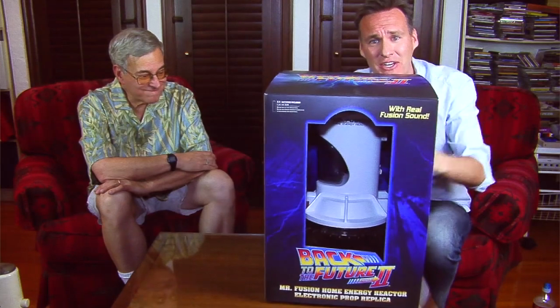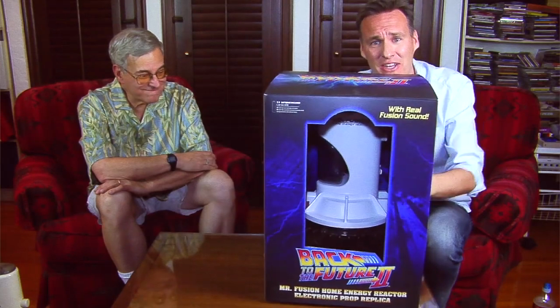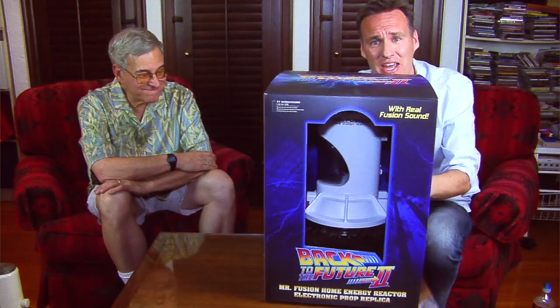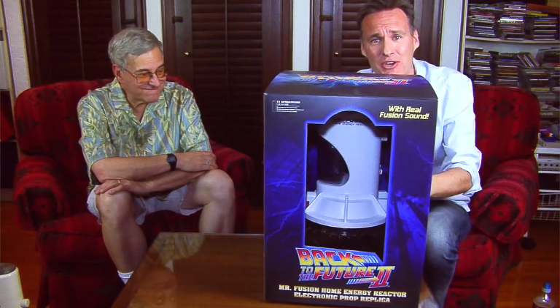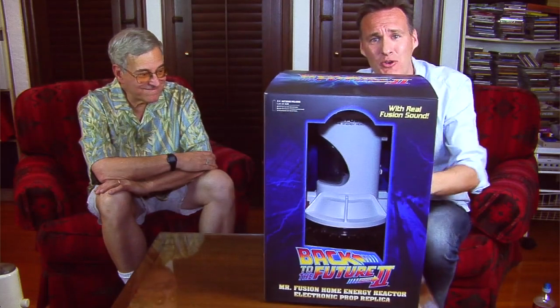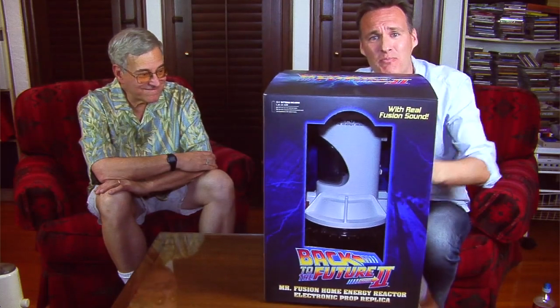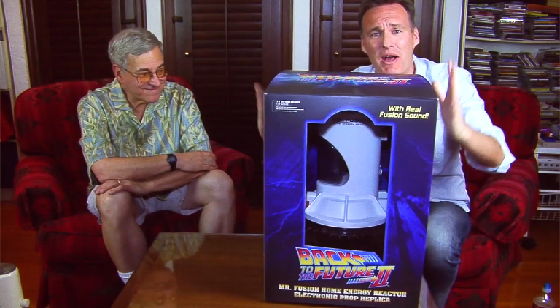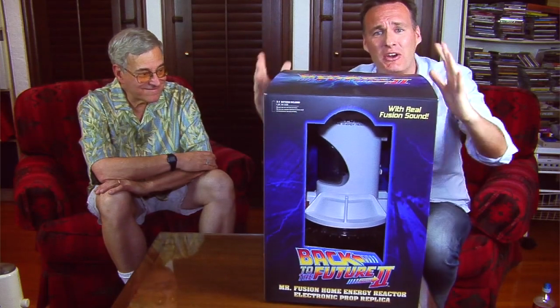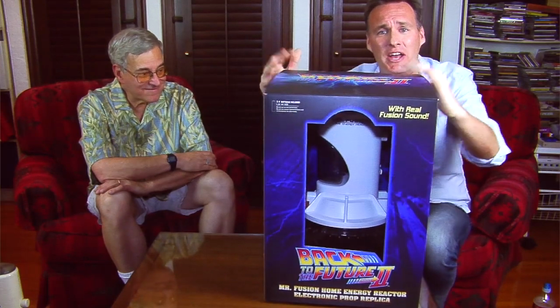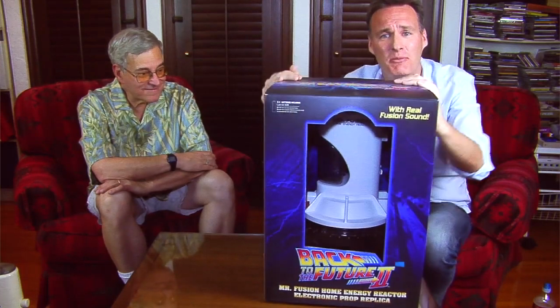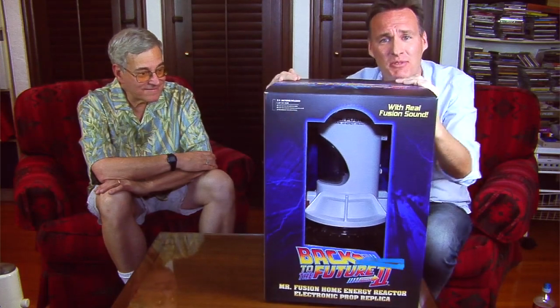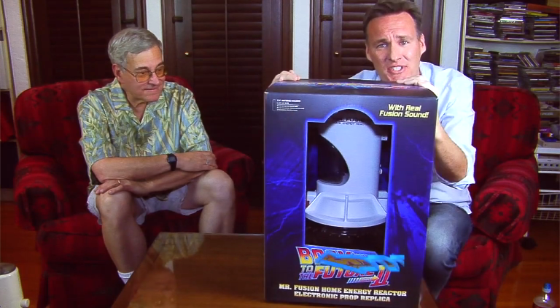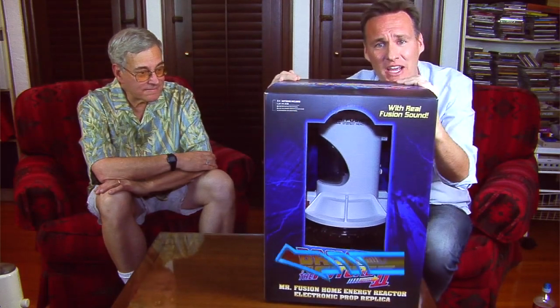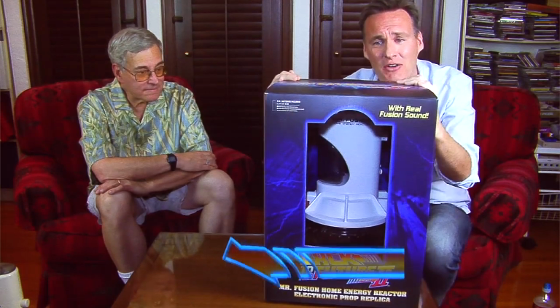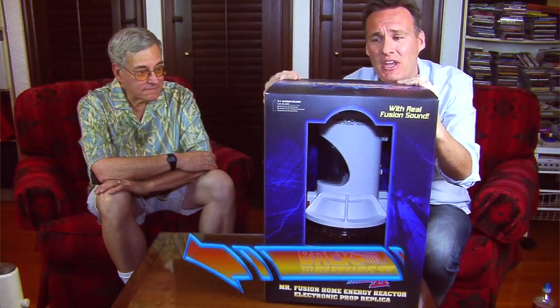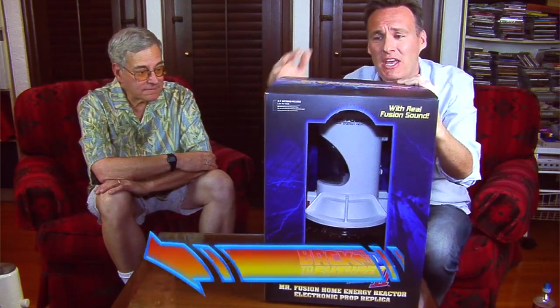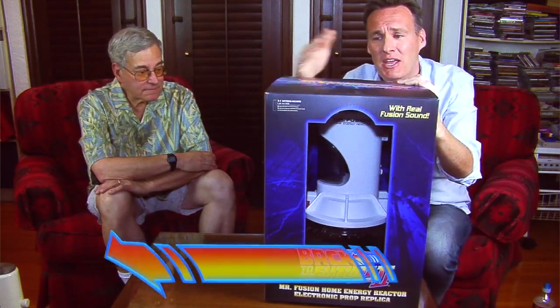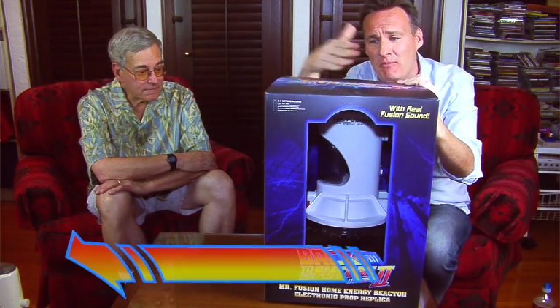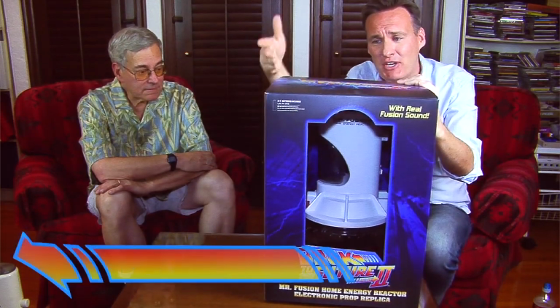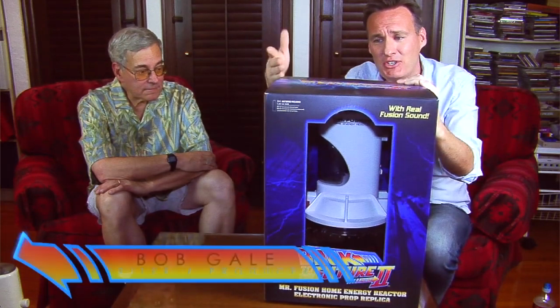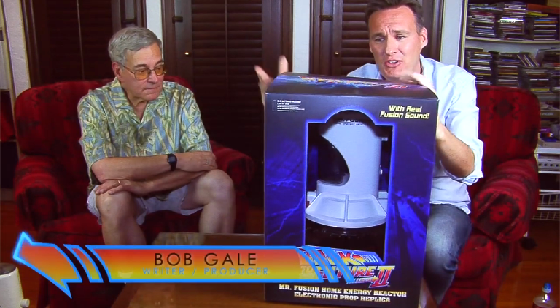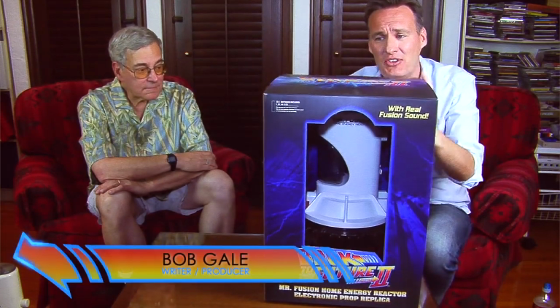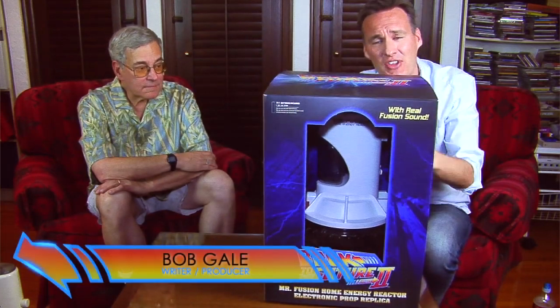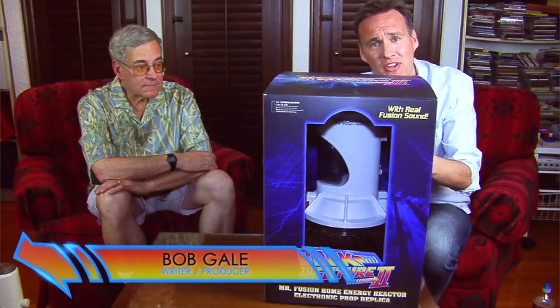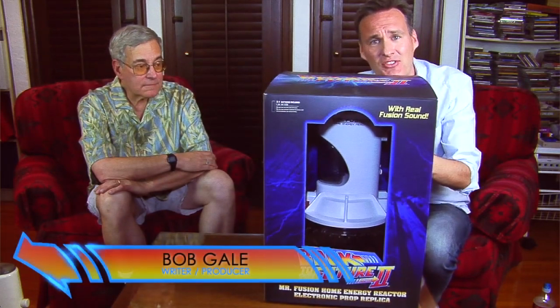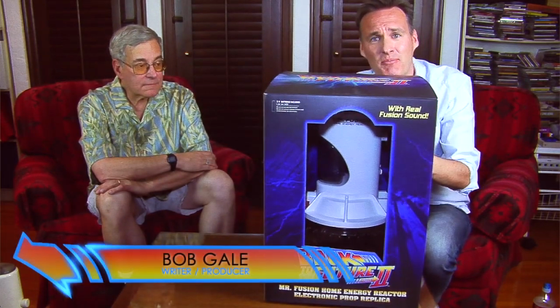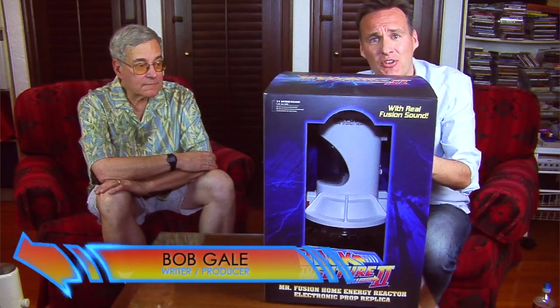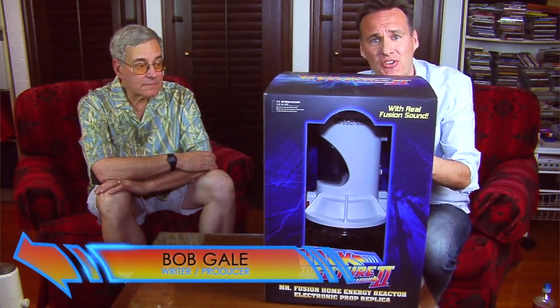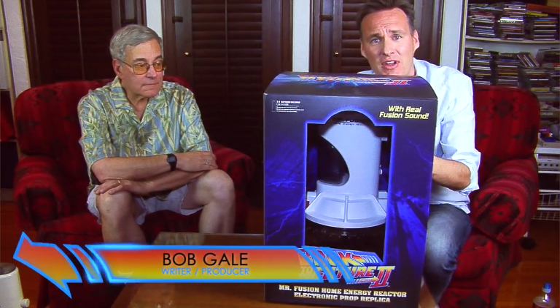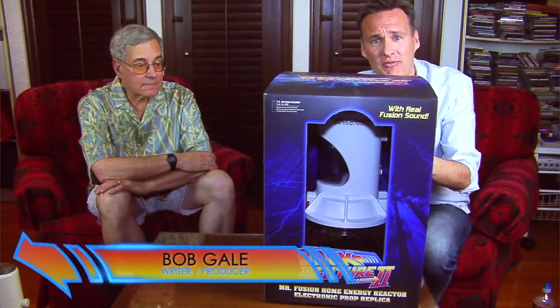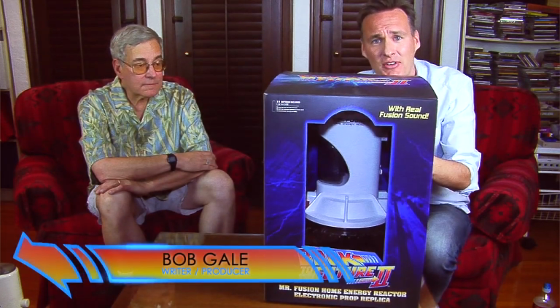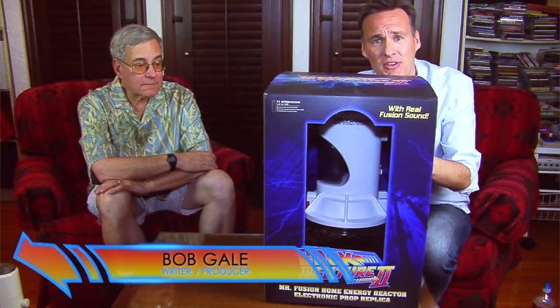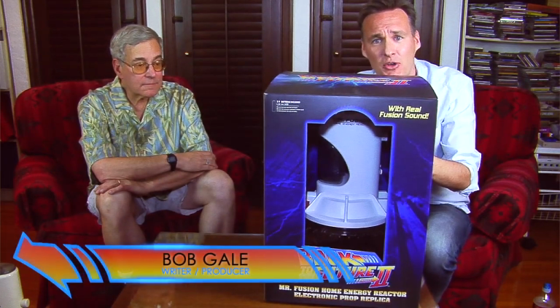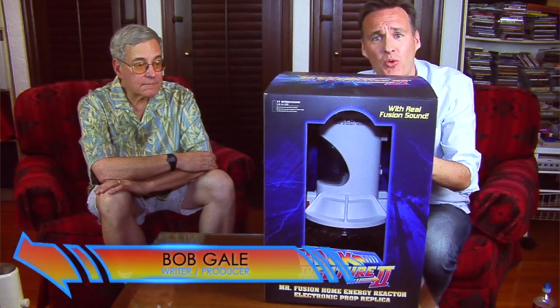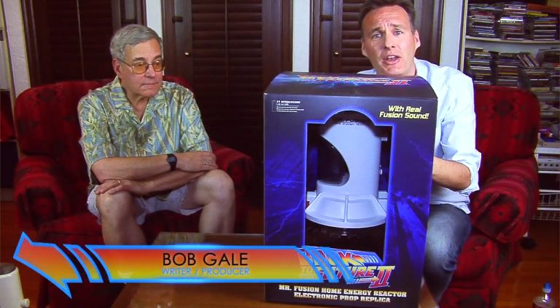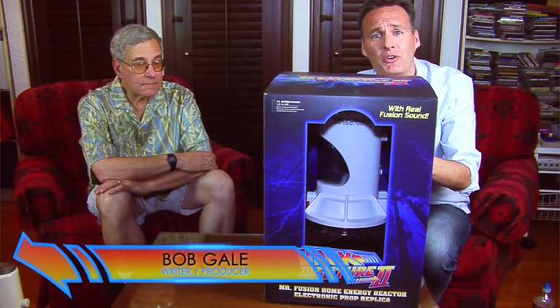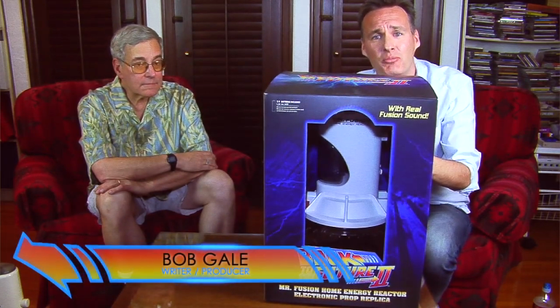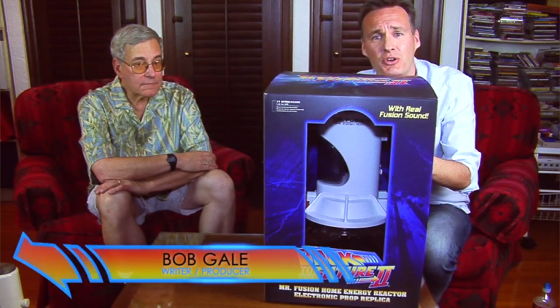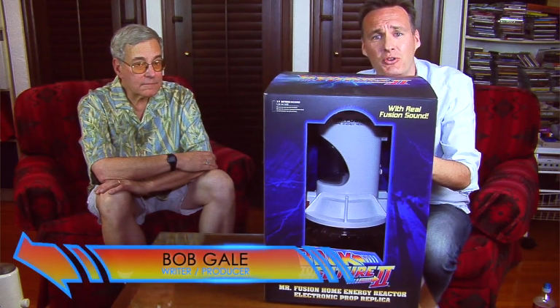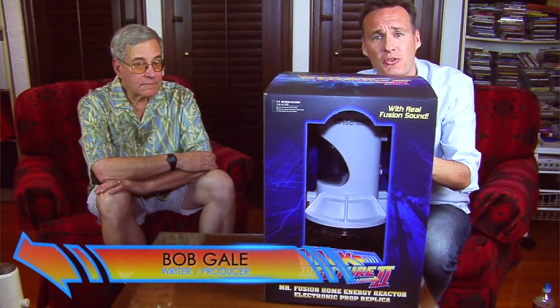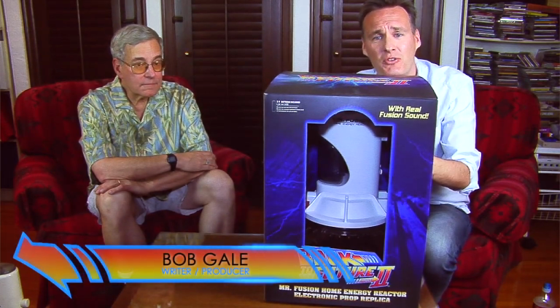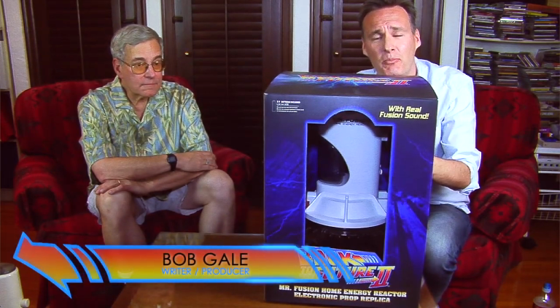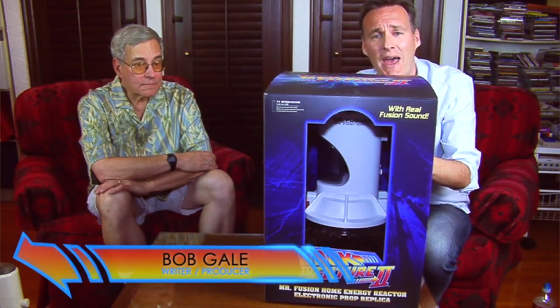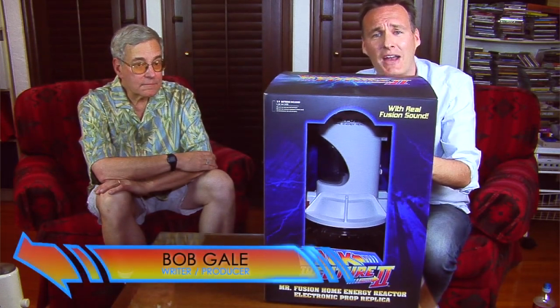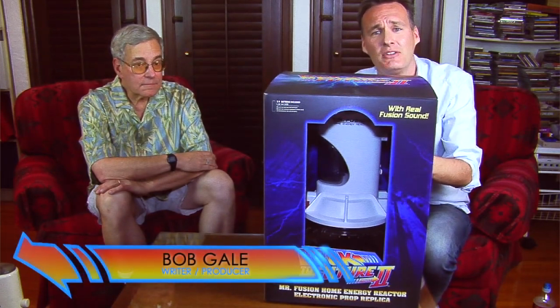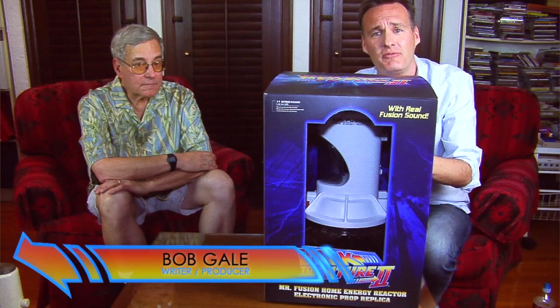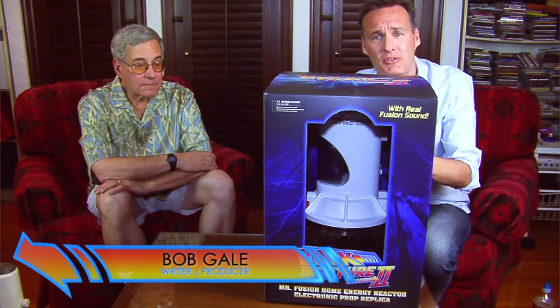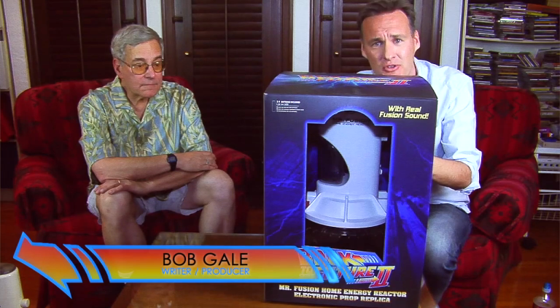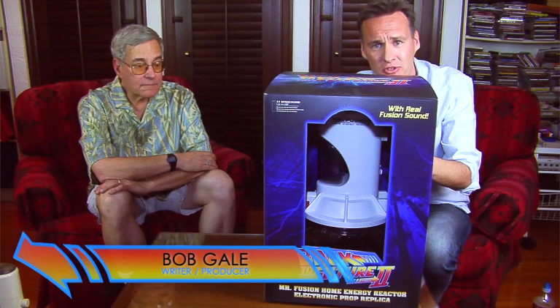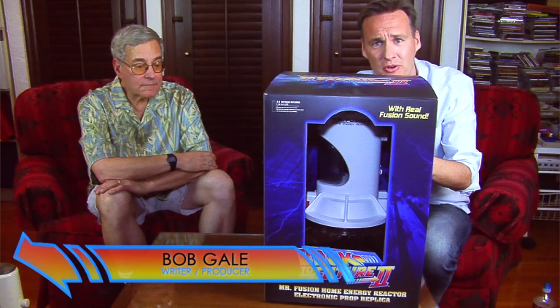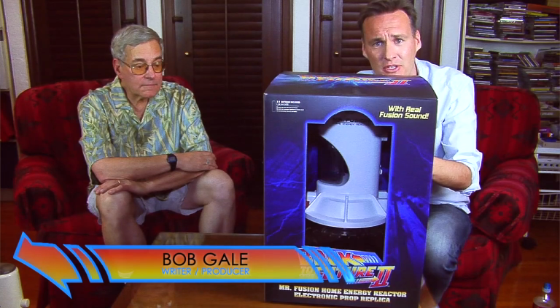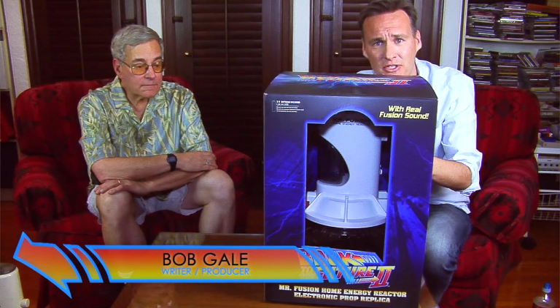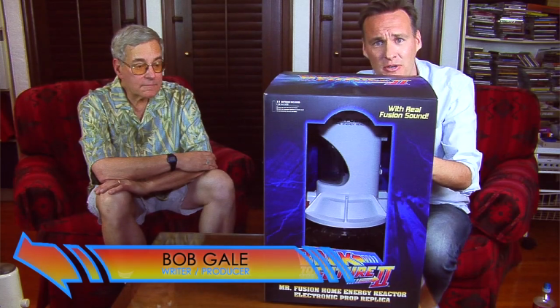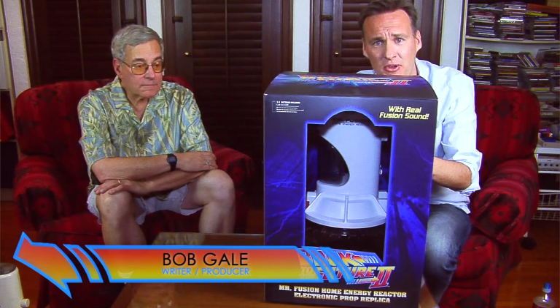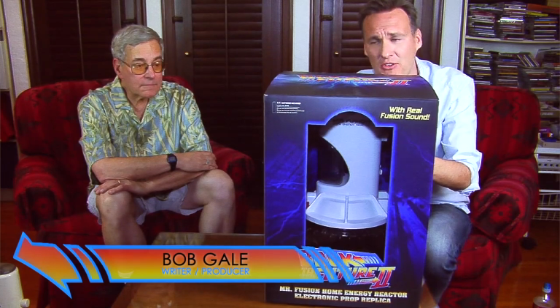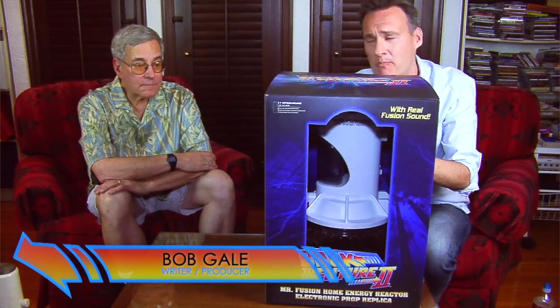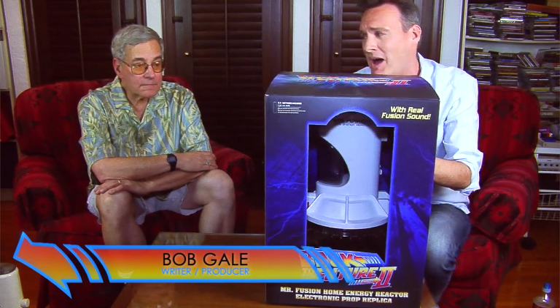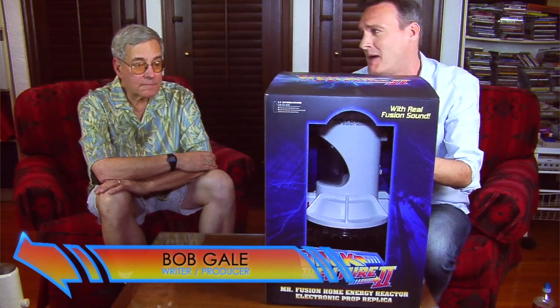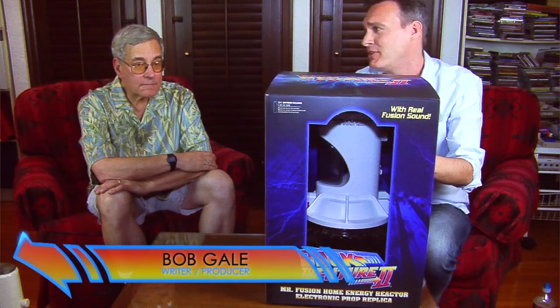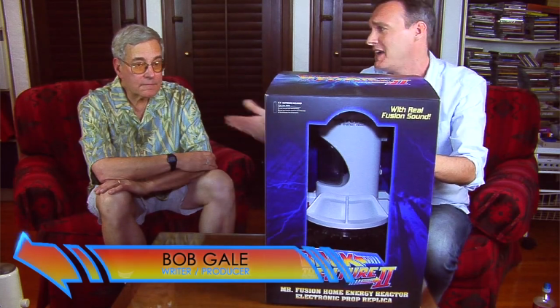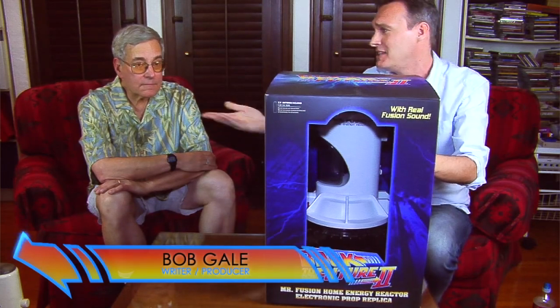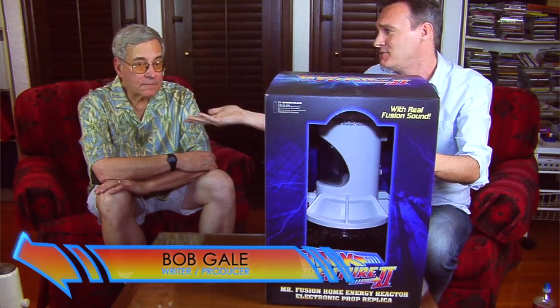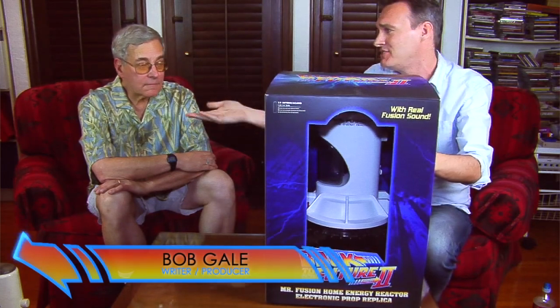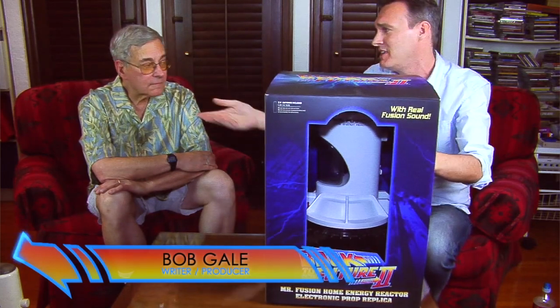Look at that. Who better to help us out and make sure this thing is up to snuff, than the writer and producer of the Back to the Future trilogy — Mr. Bob Gale himself.